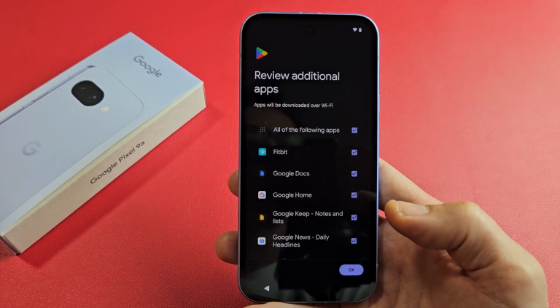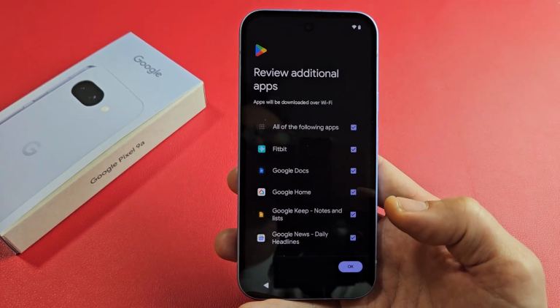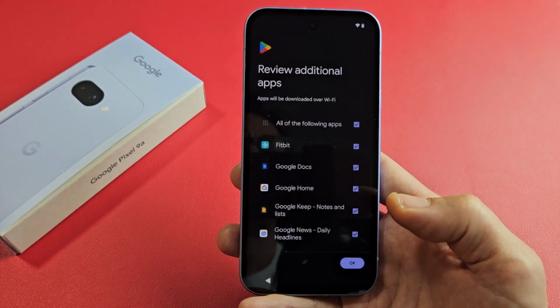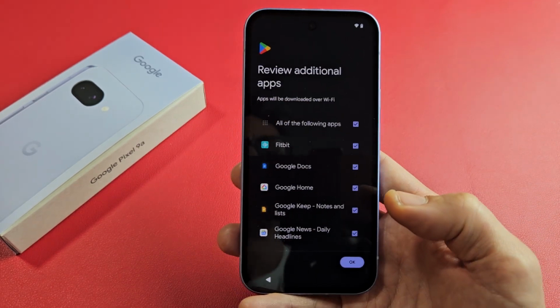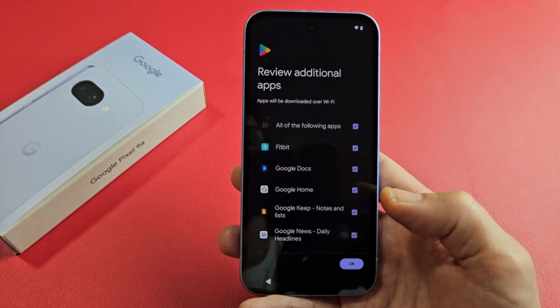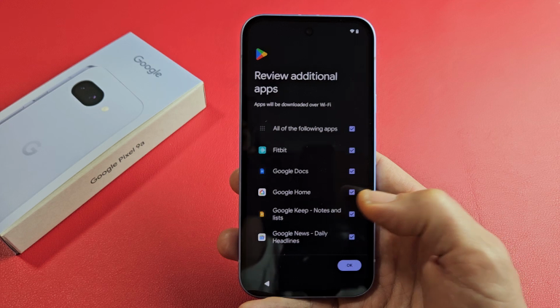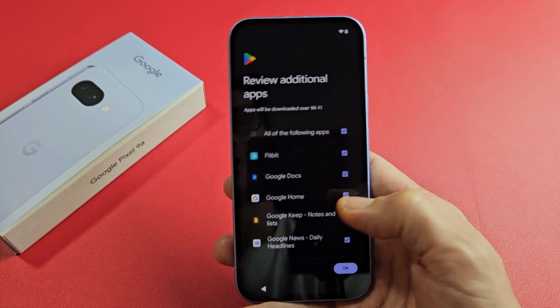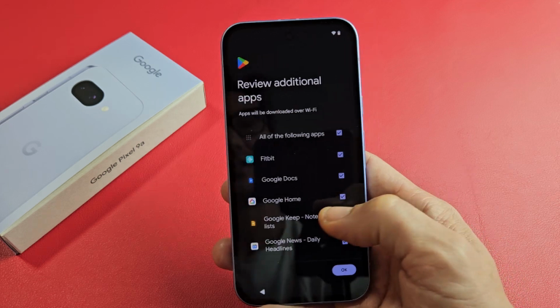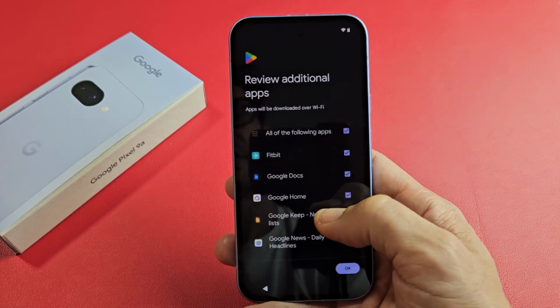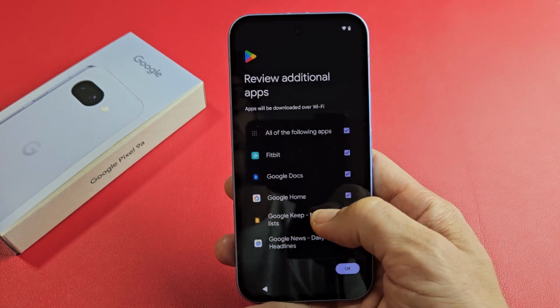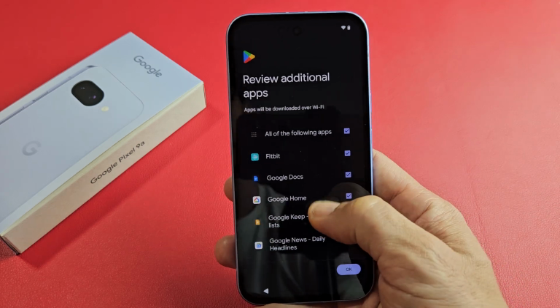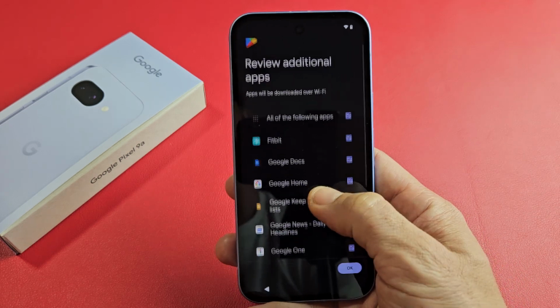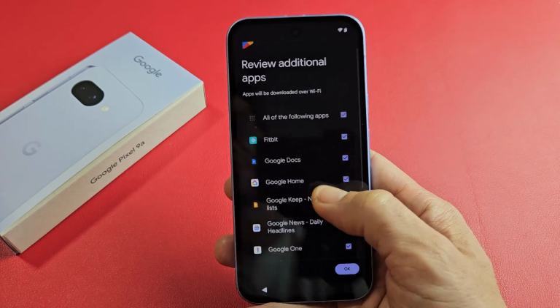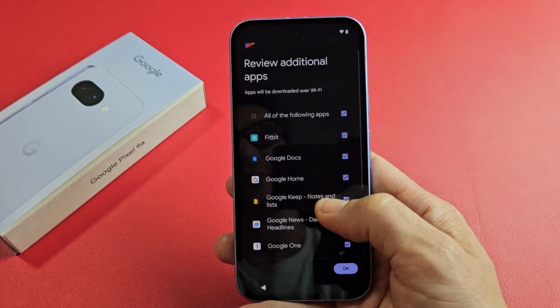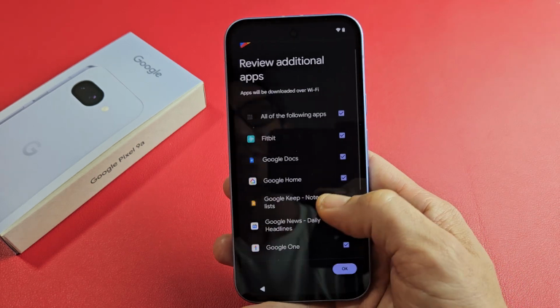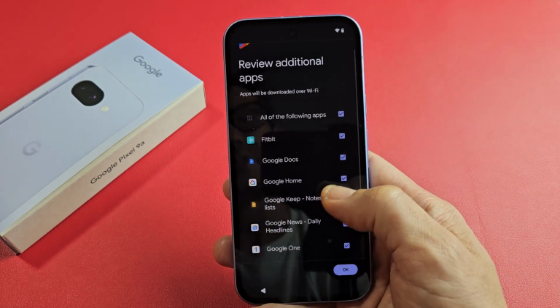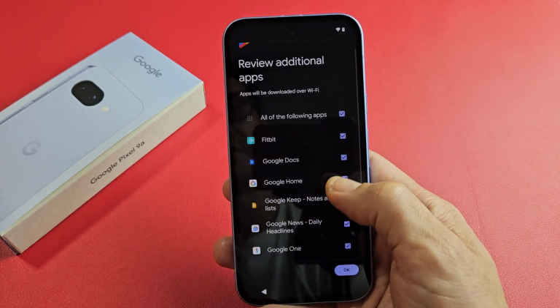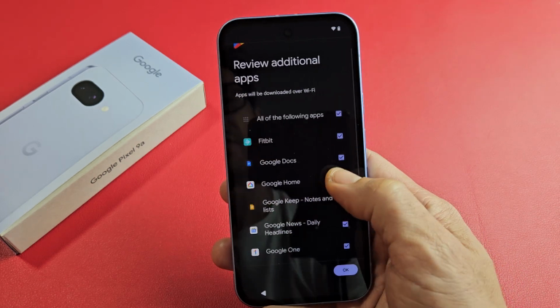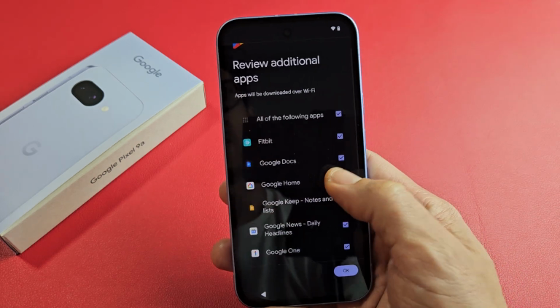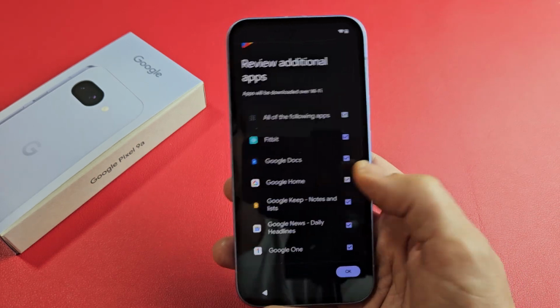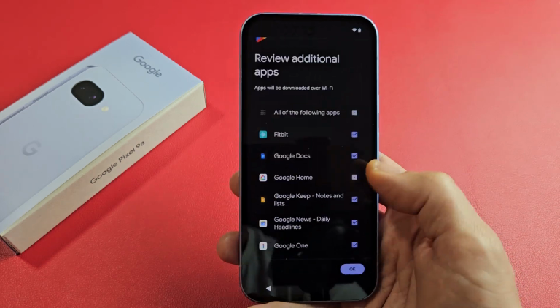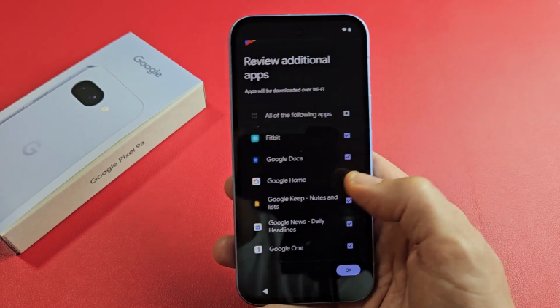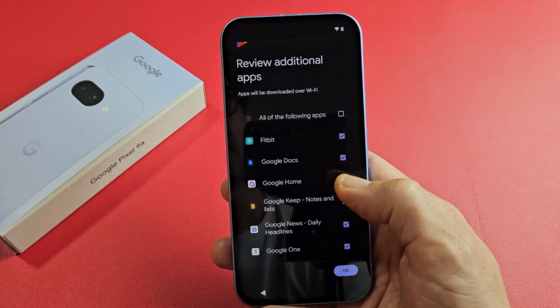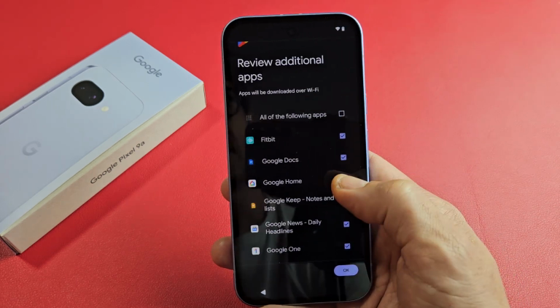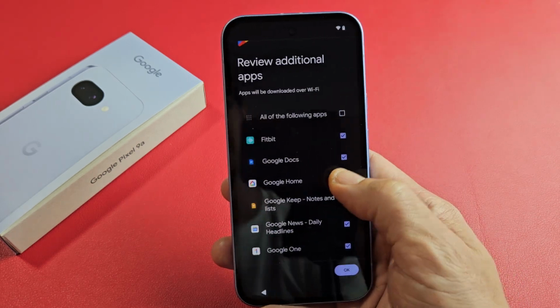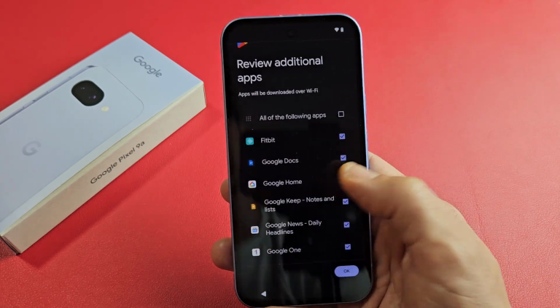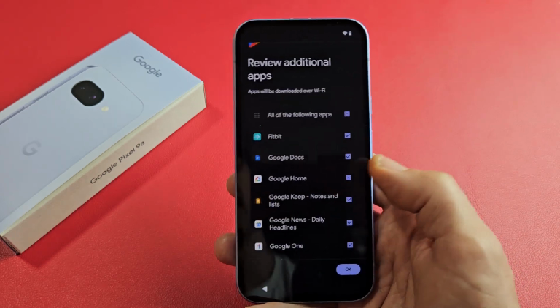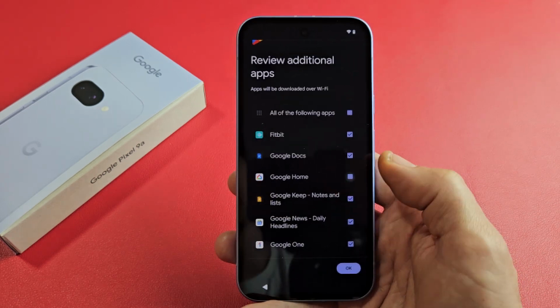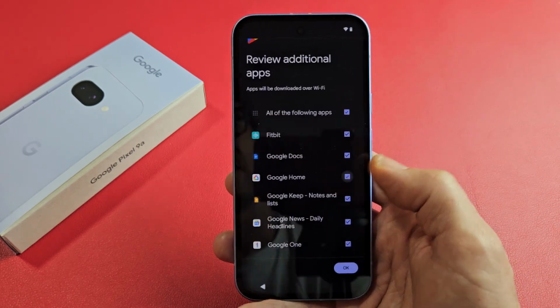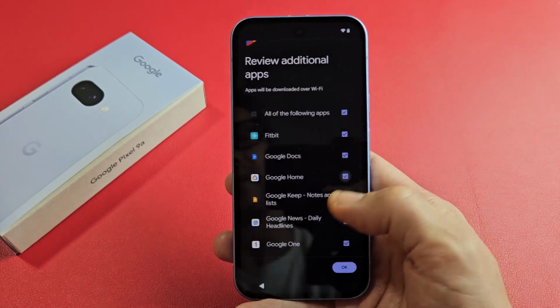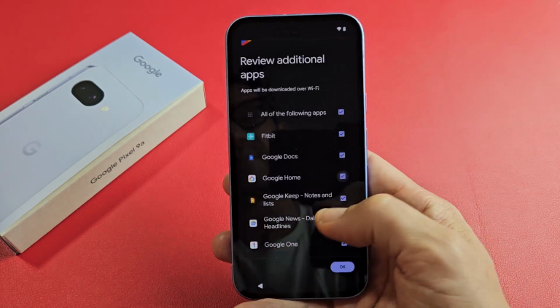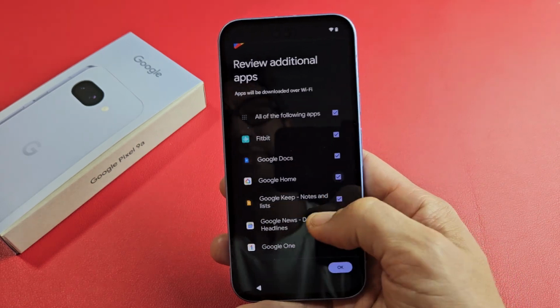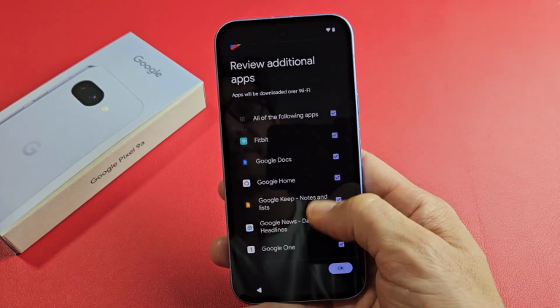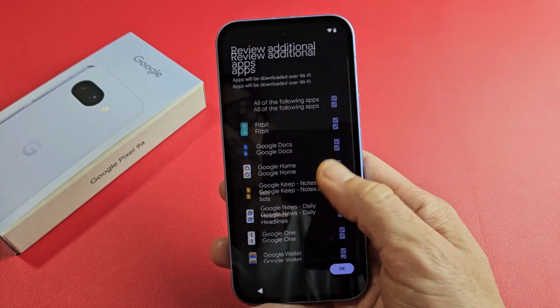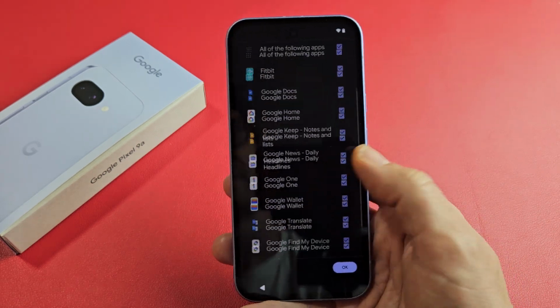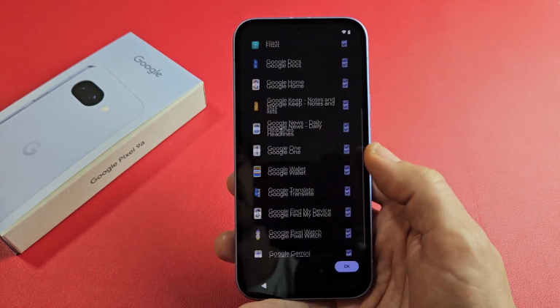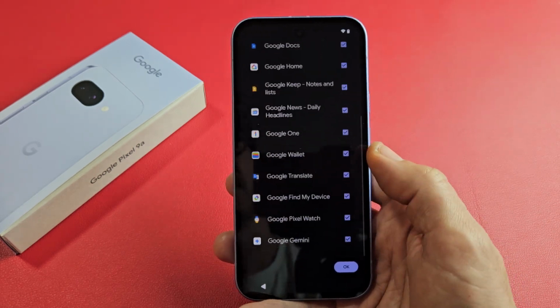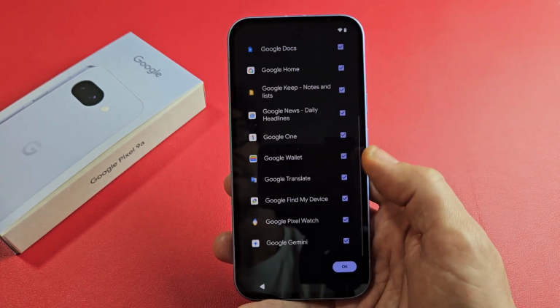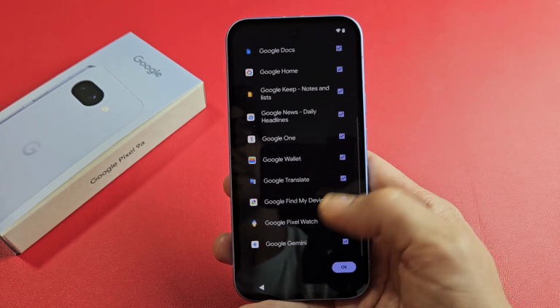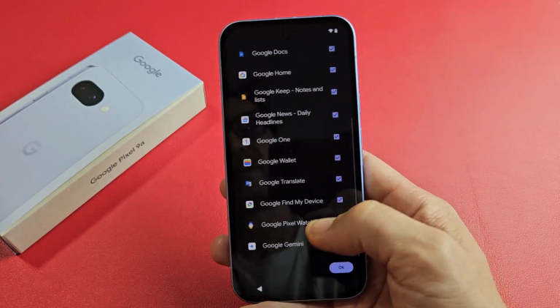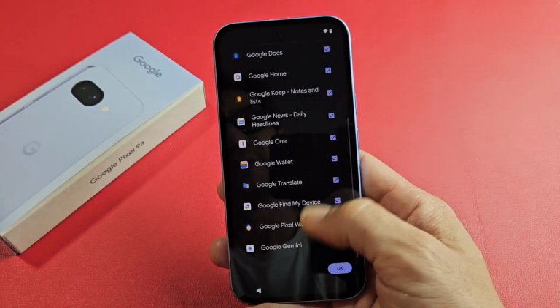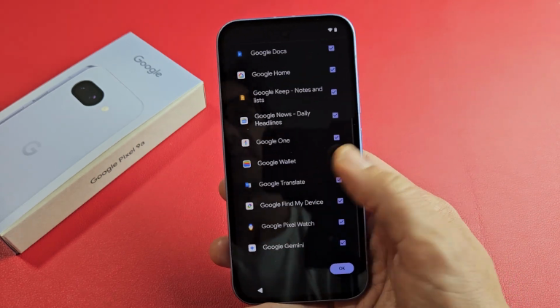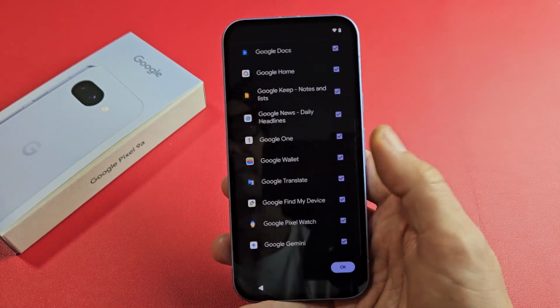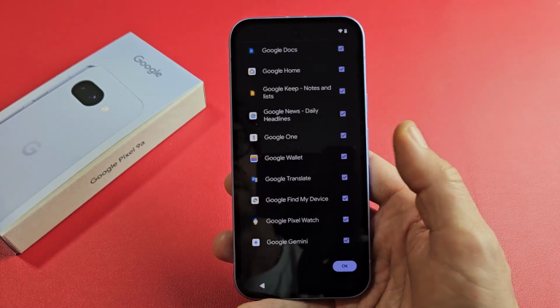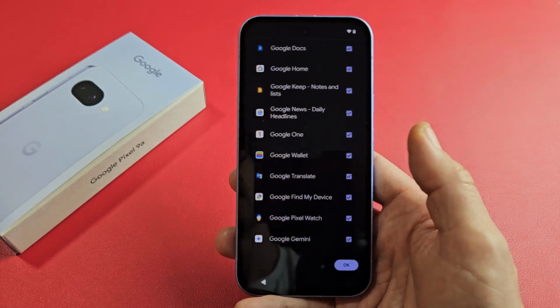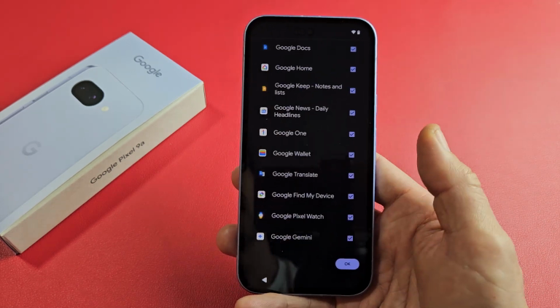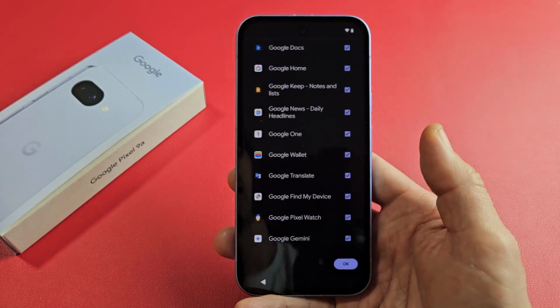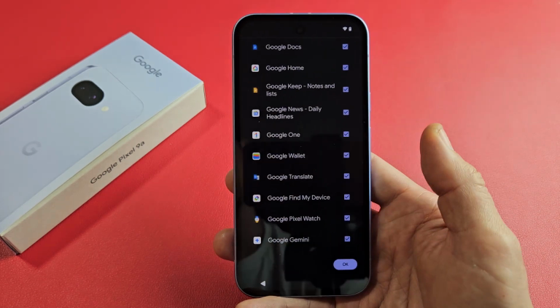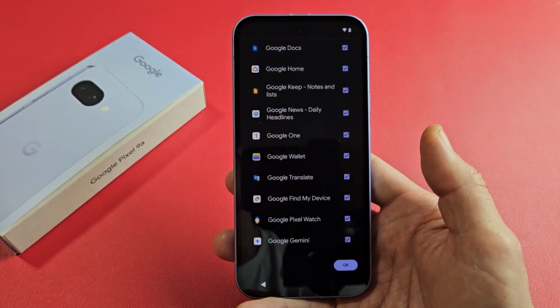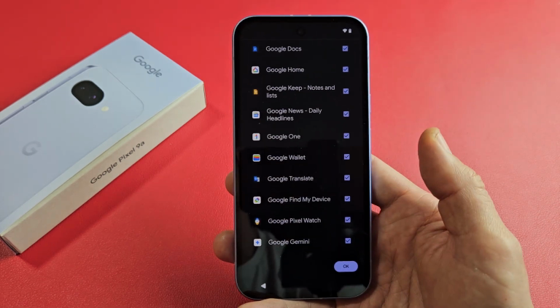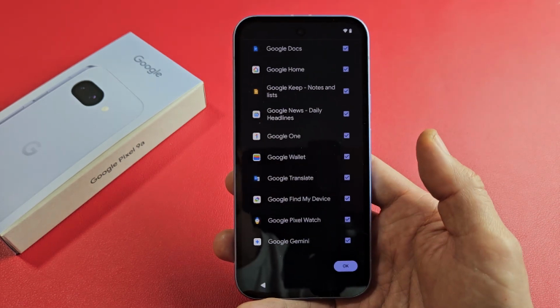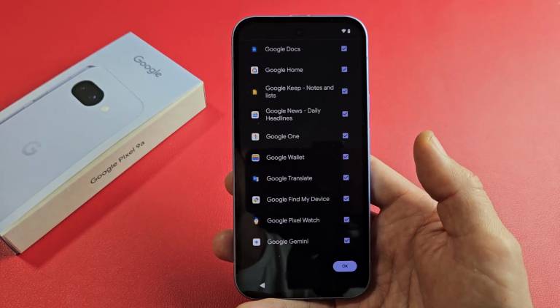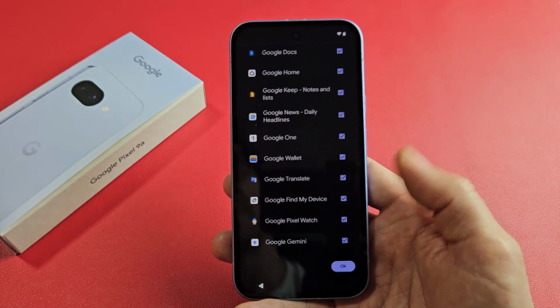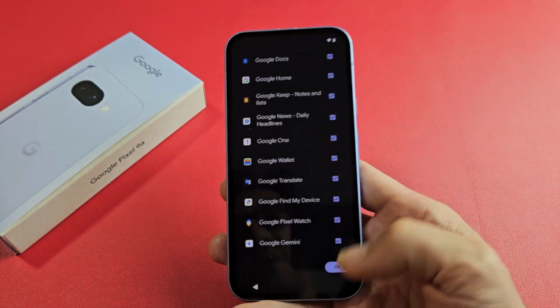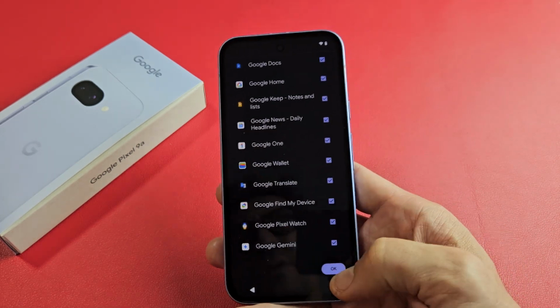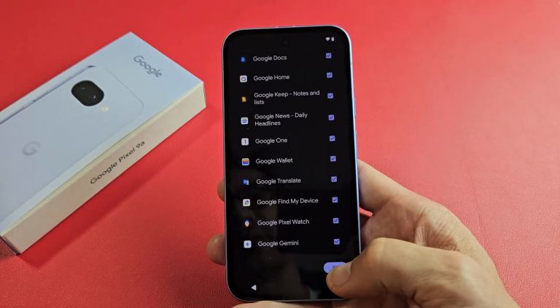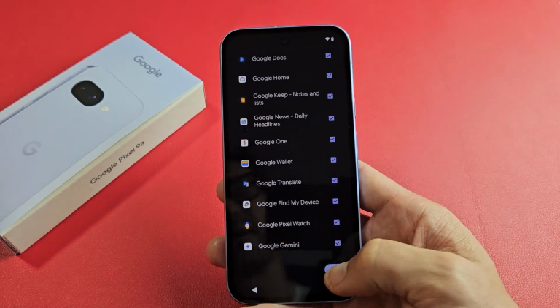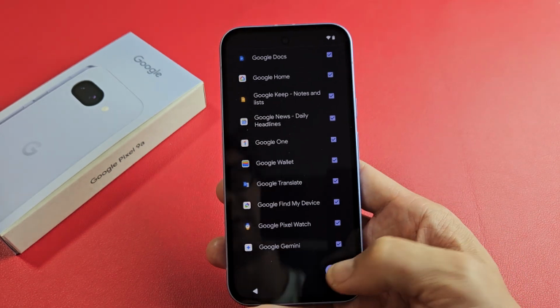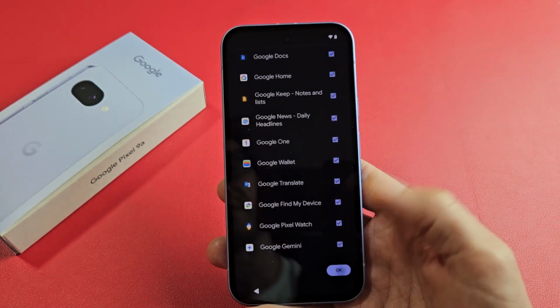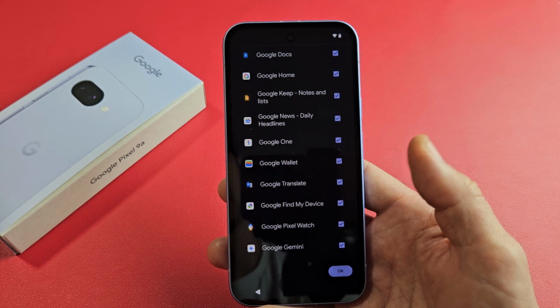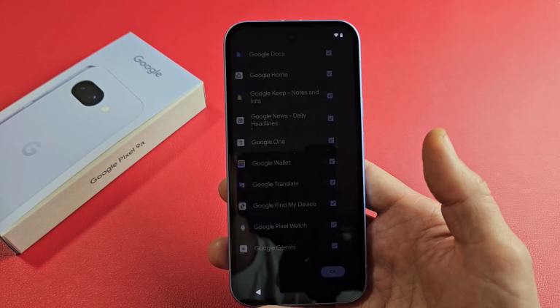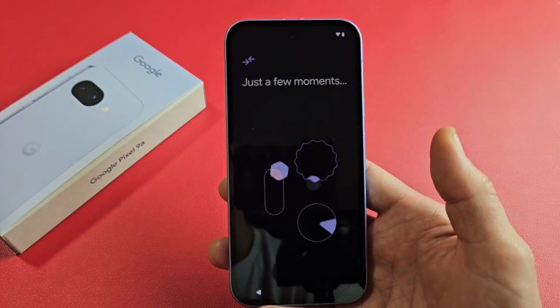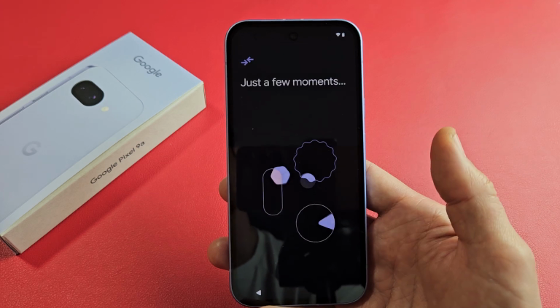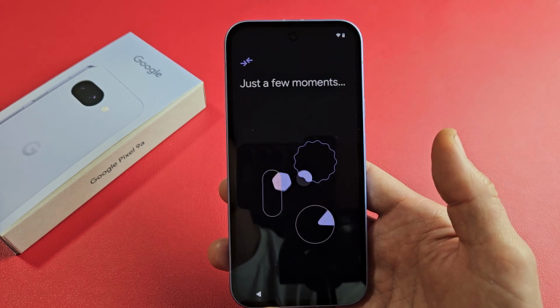Review additional apps — some things that you don't want, you can go ahead and take off. I'll leave all of them on there and tap on OK.